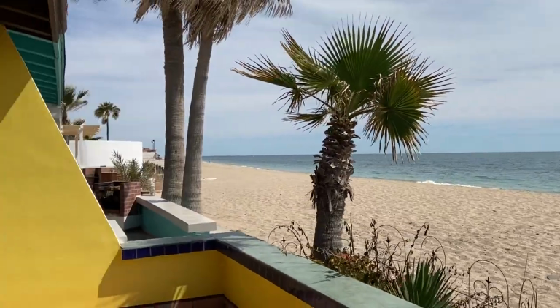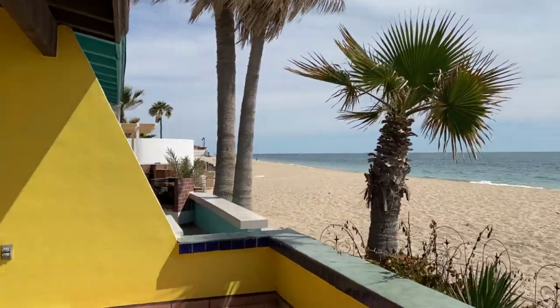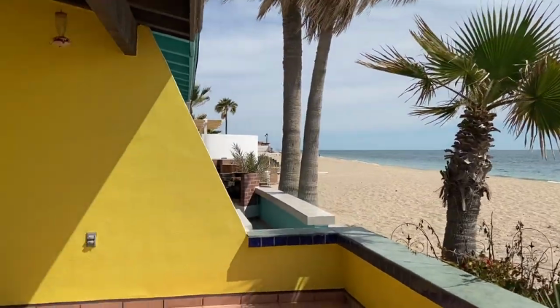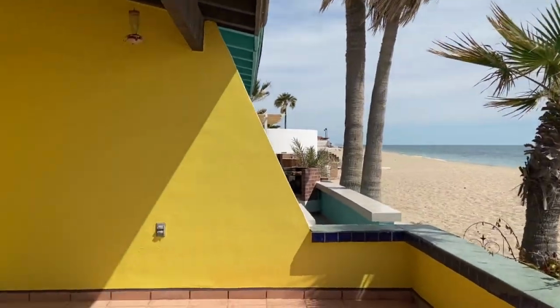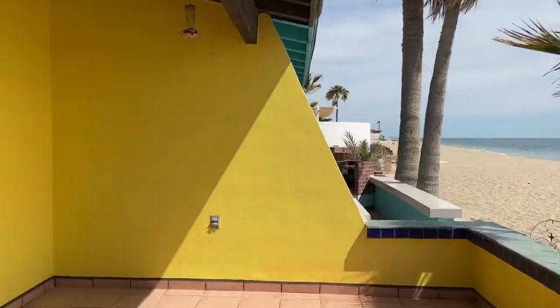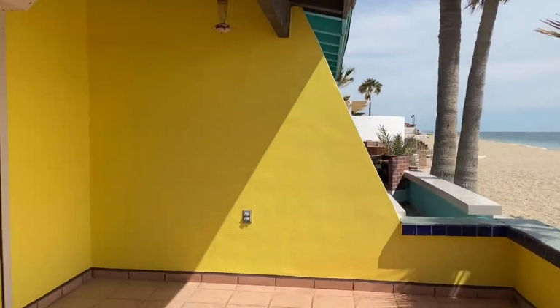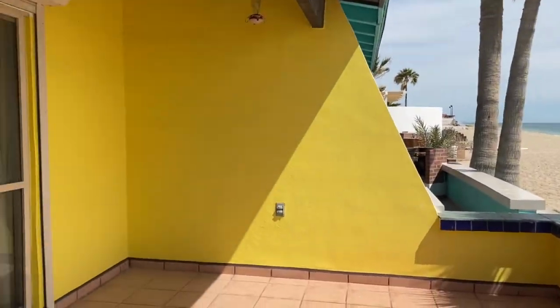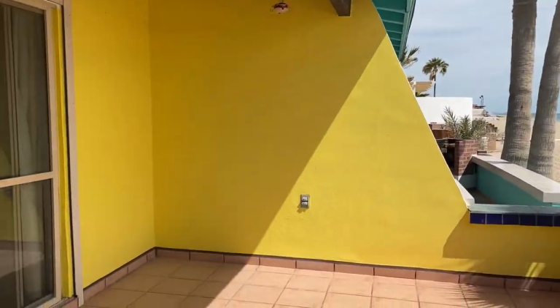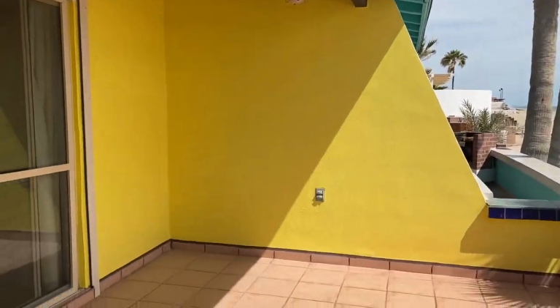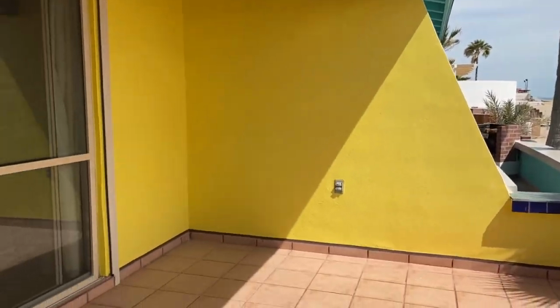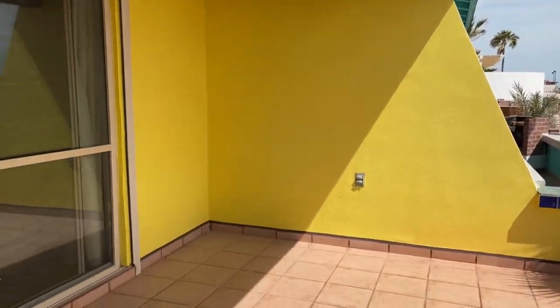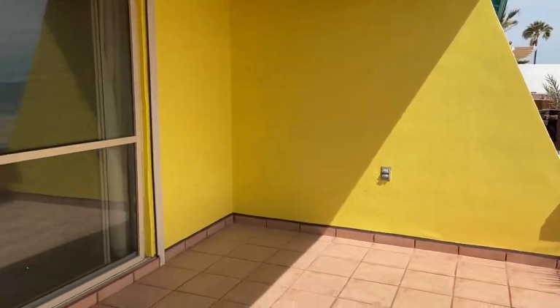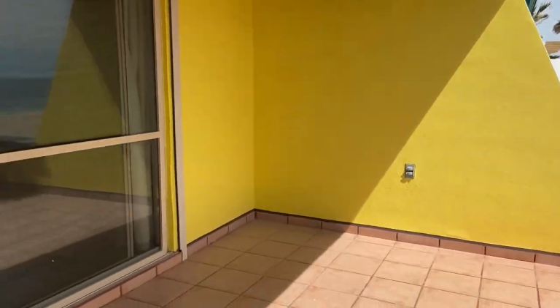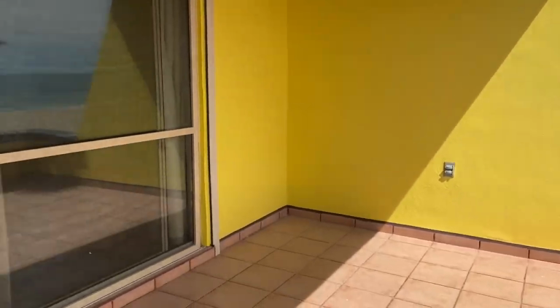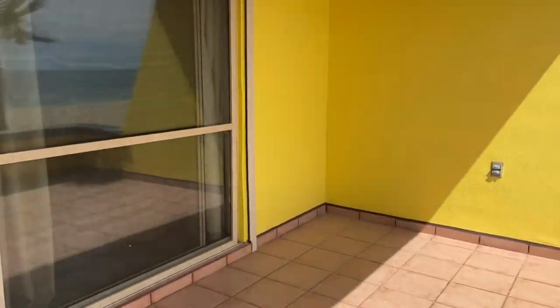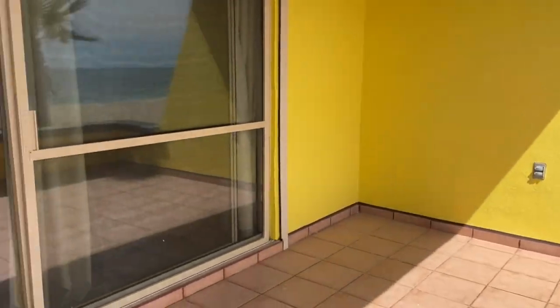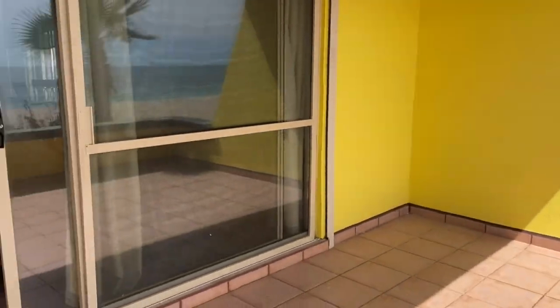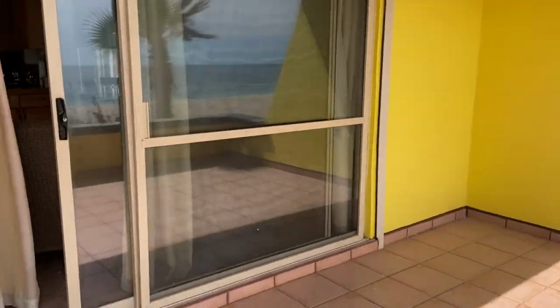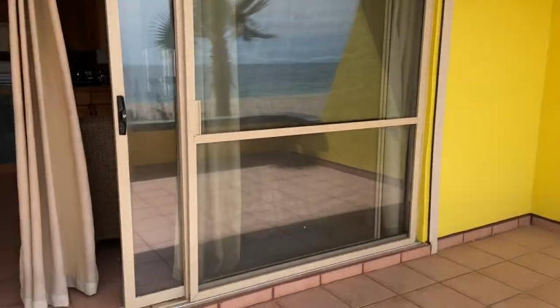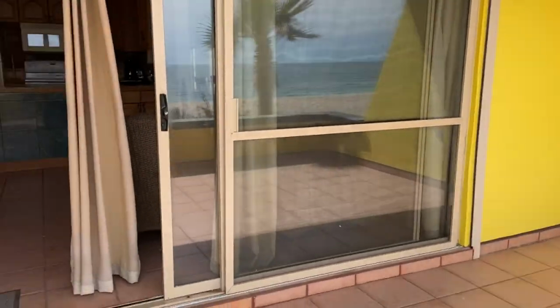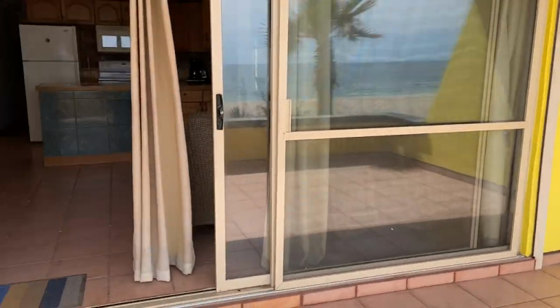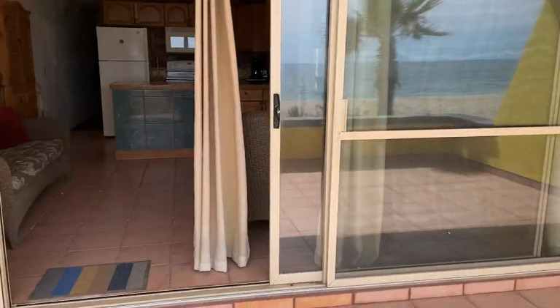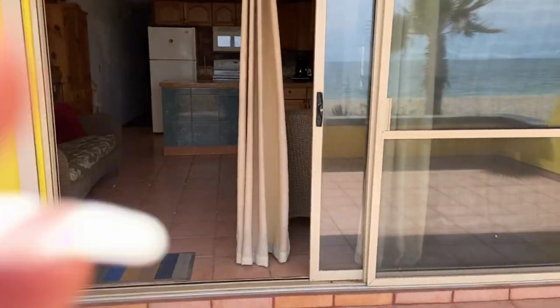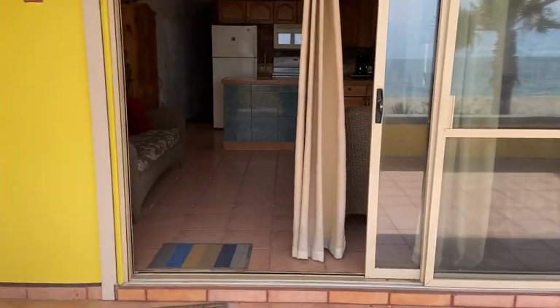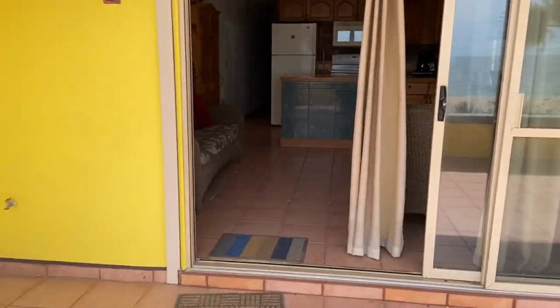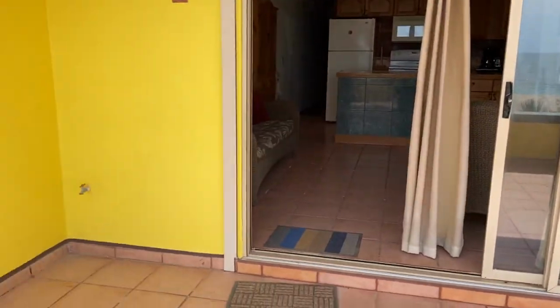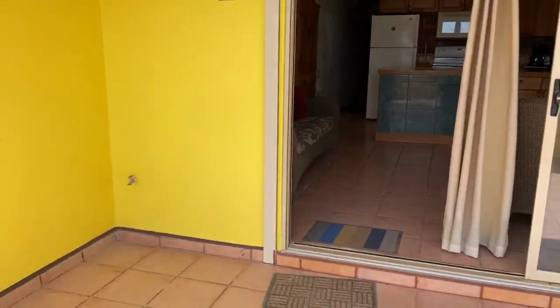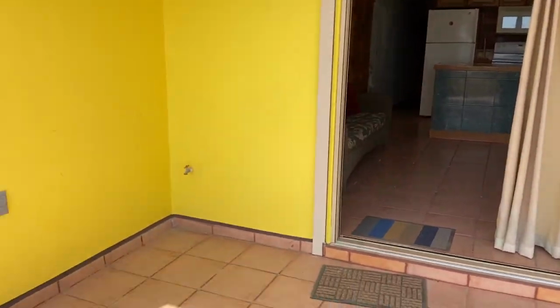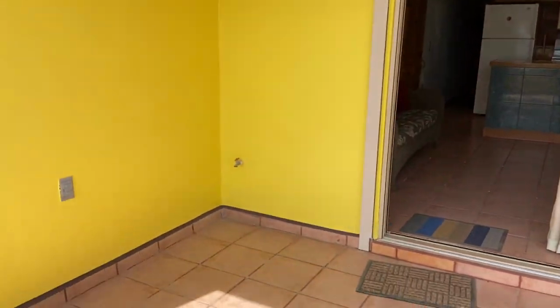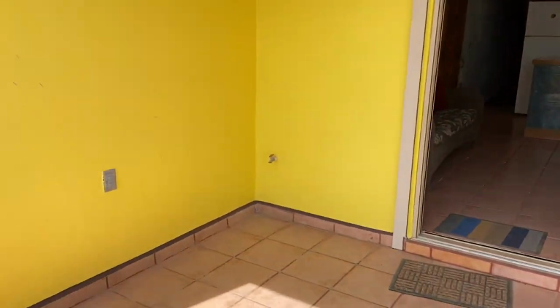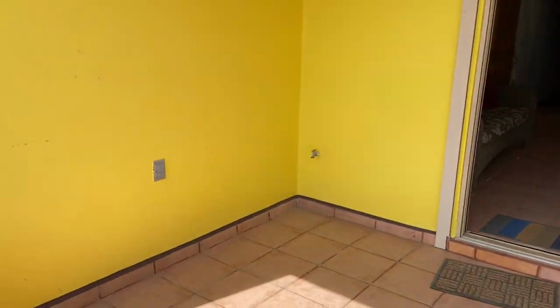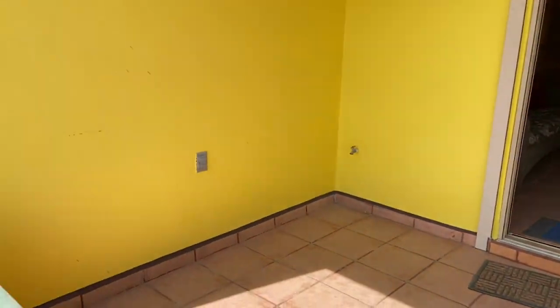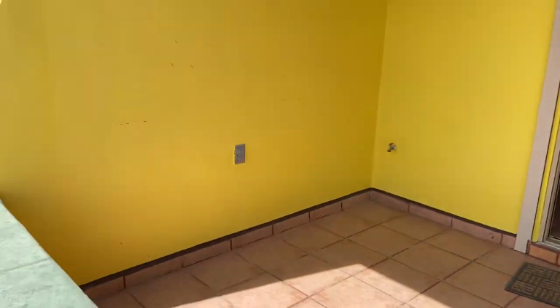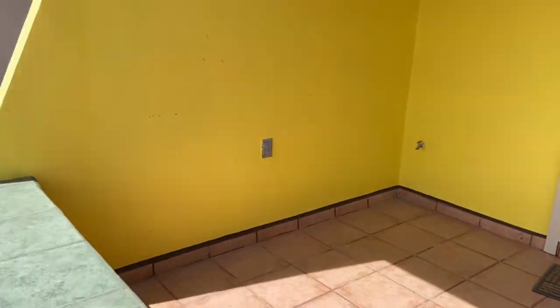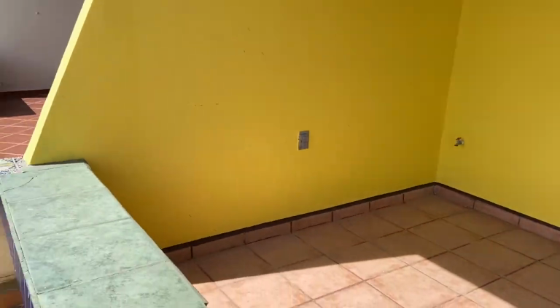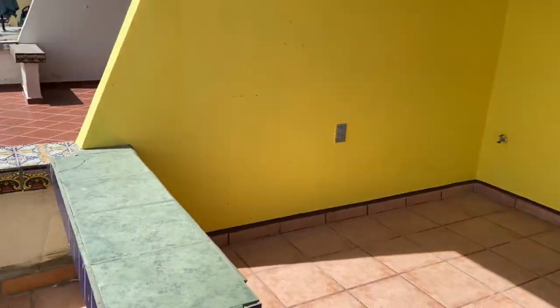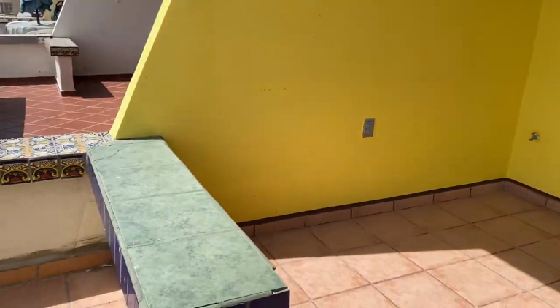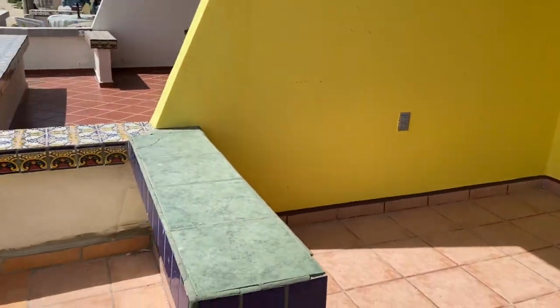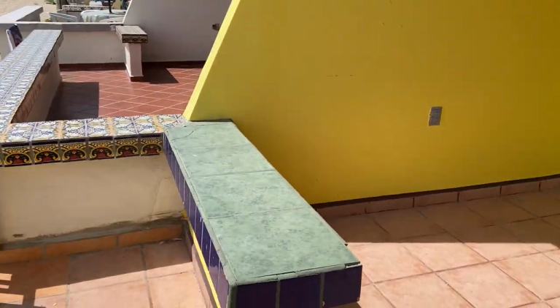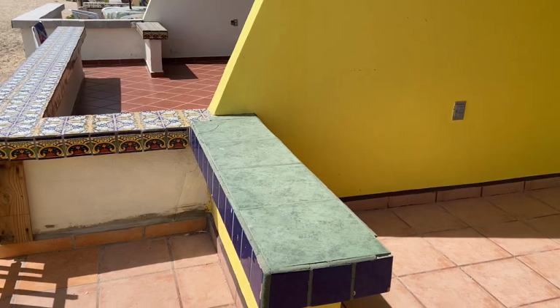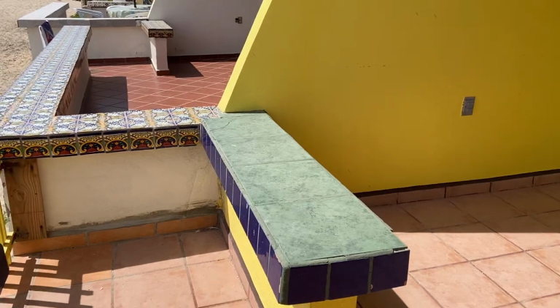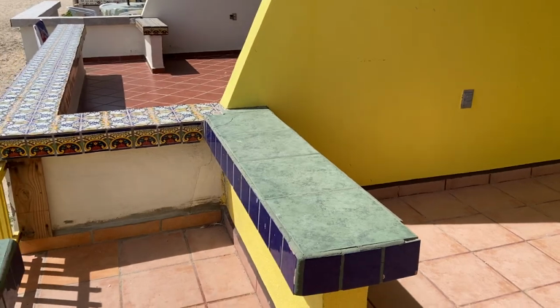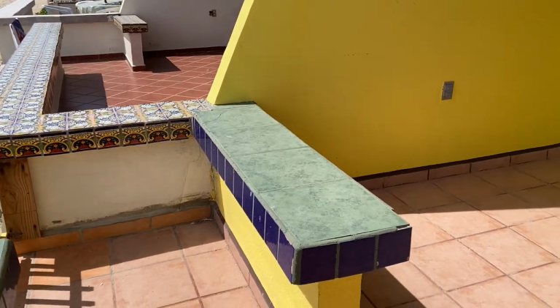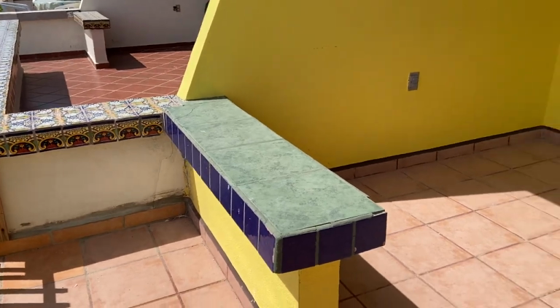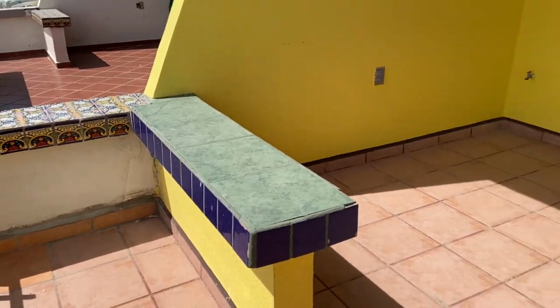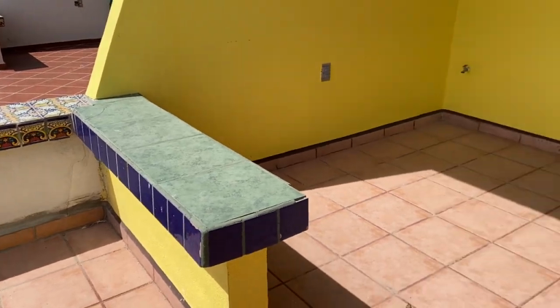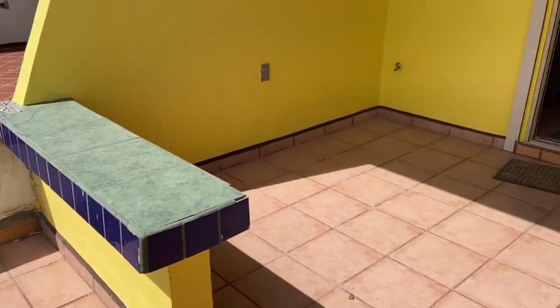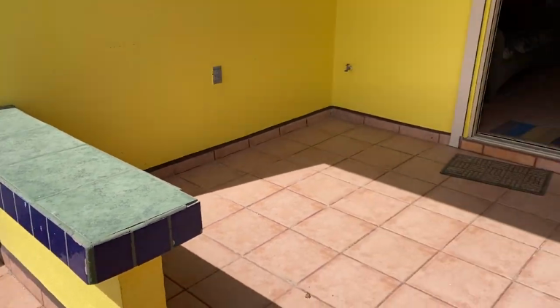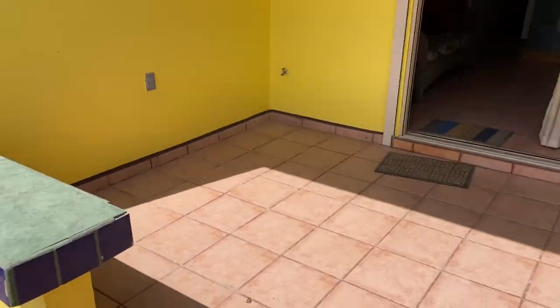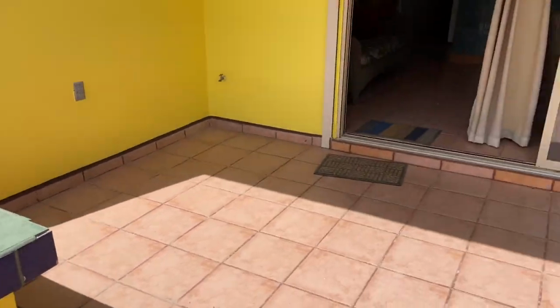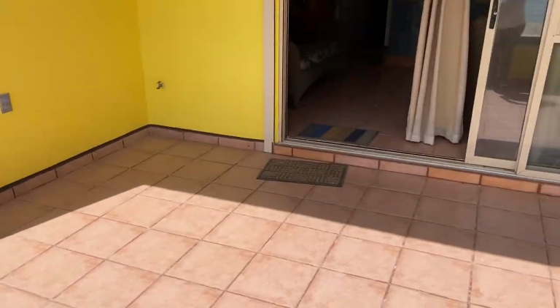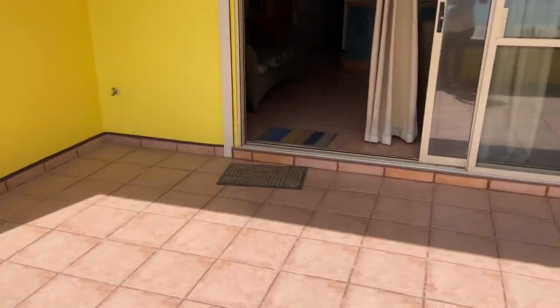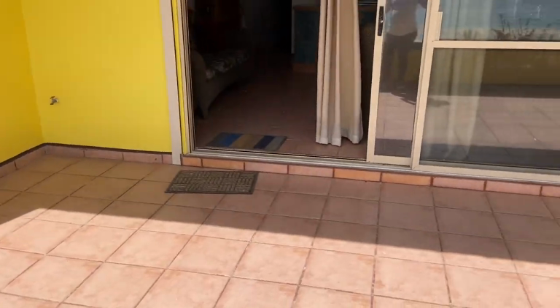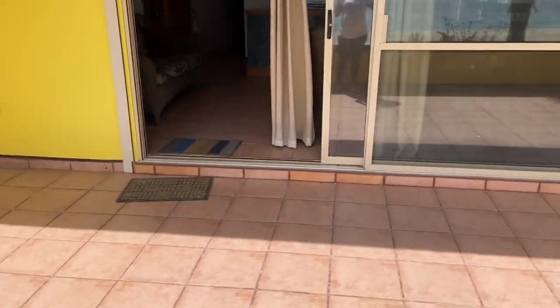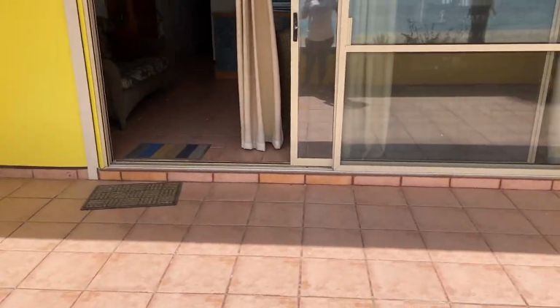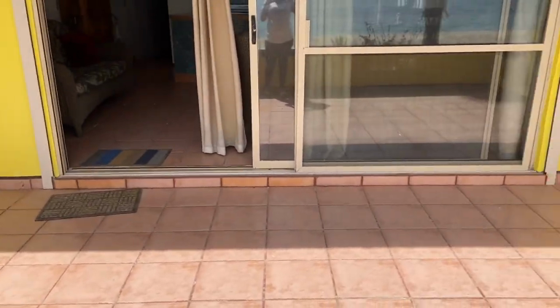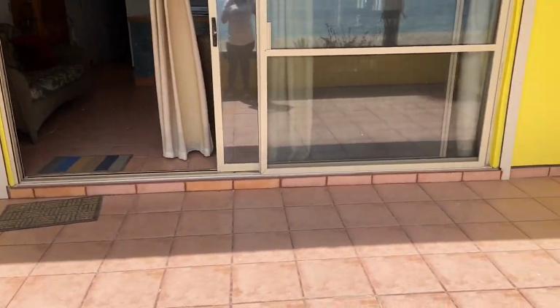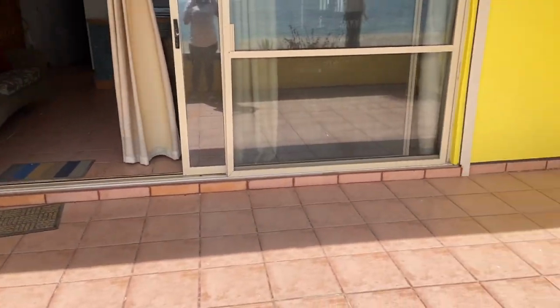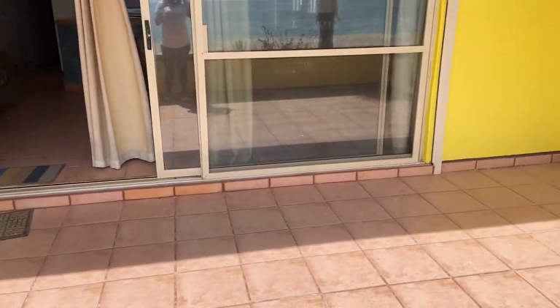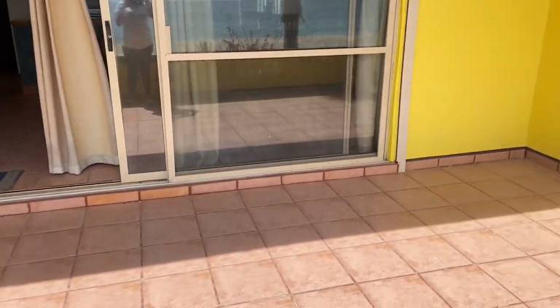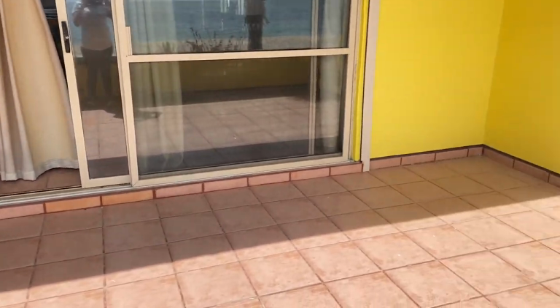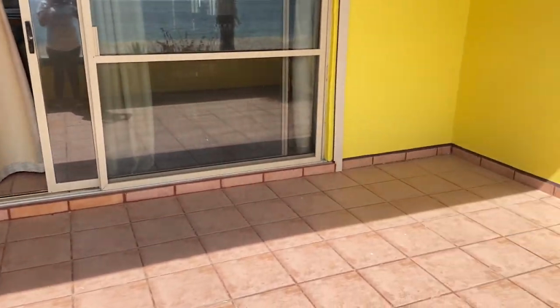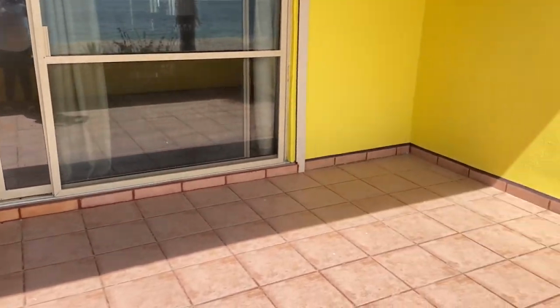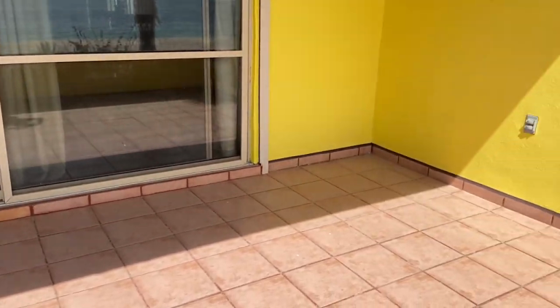This is the balcony or the port — pretty decent size. You could put a nice table out here.